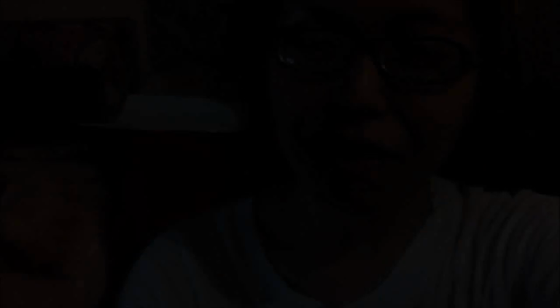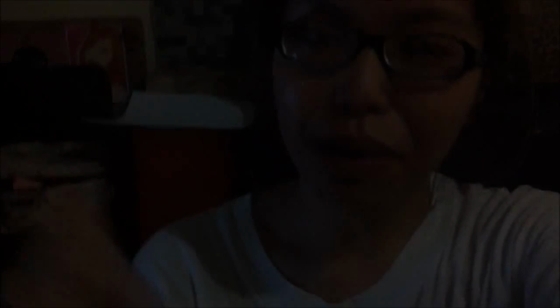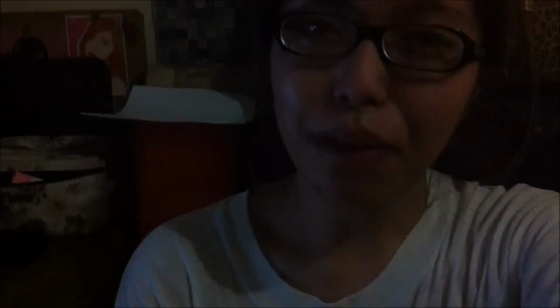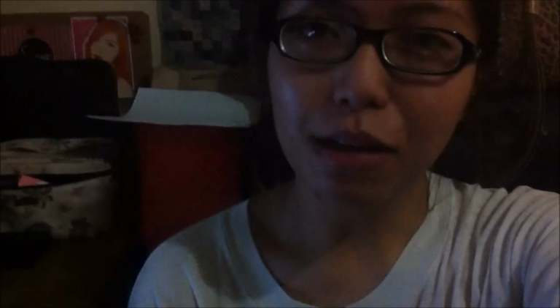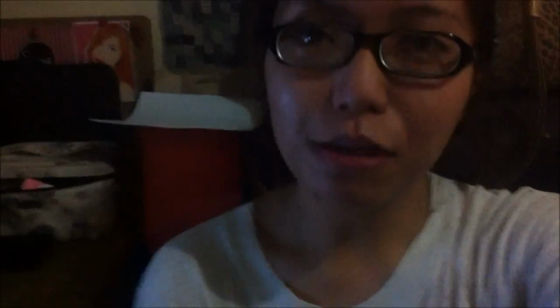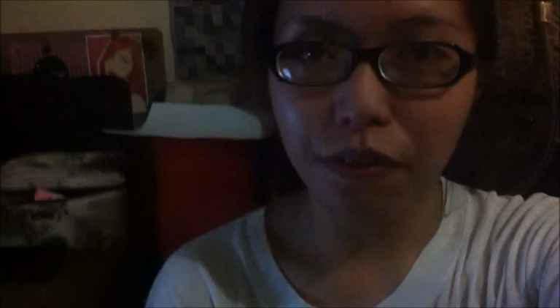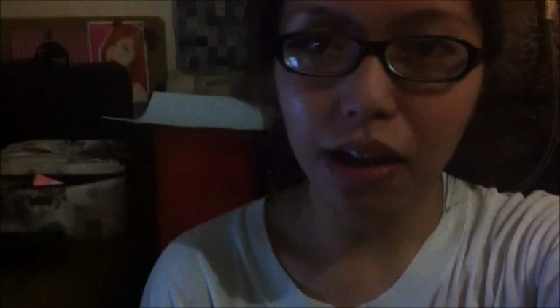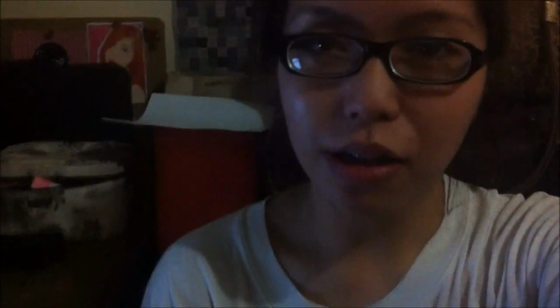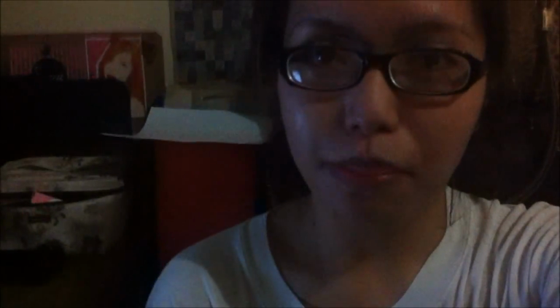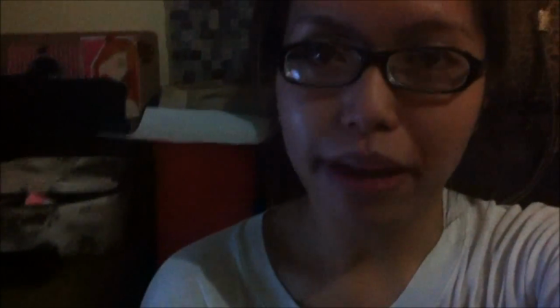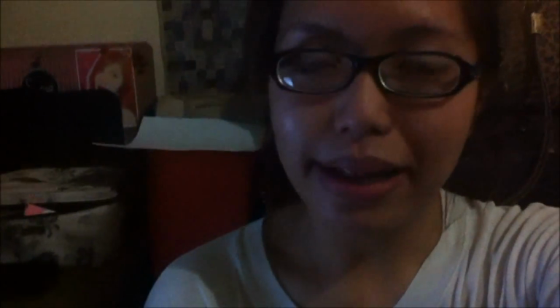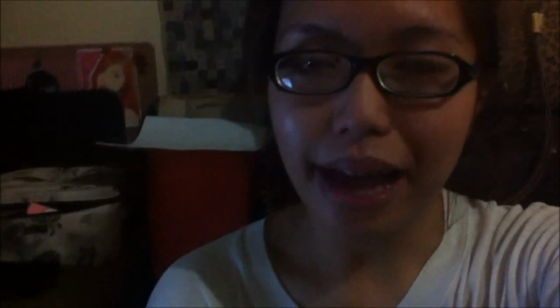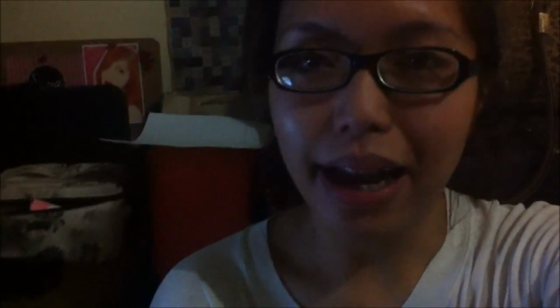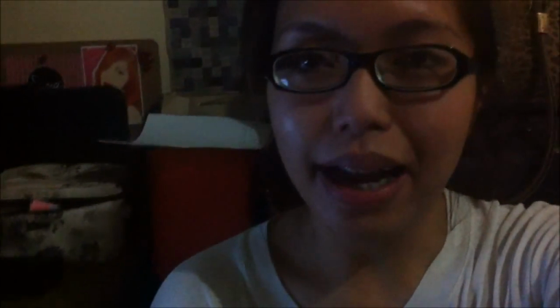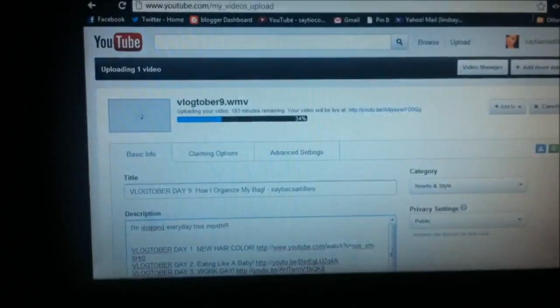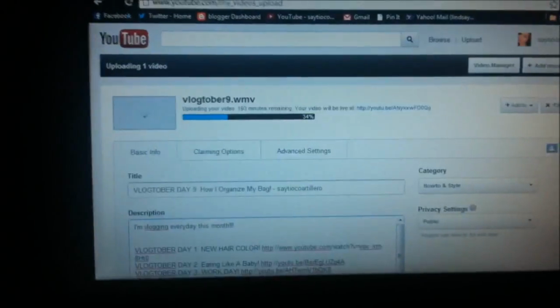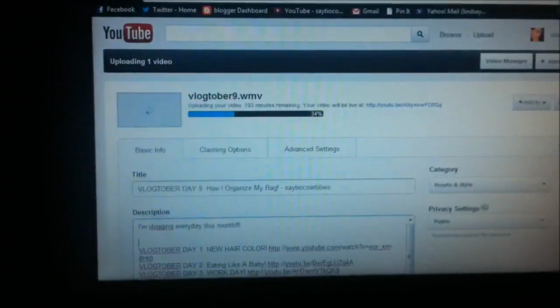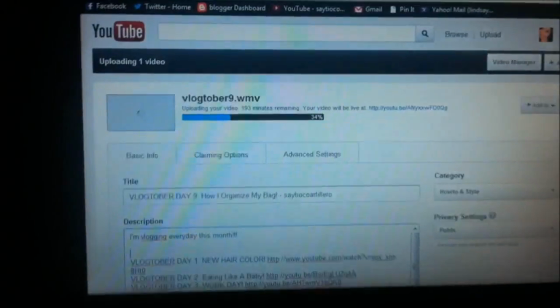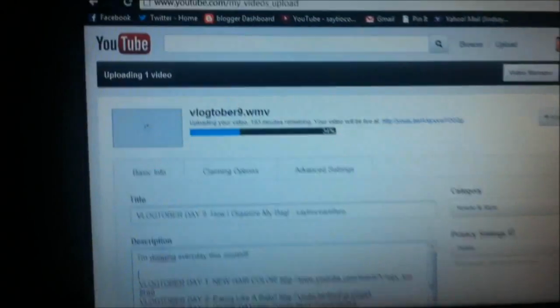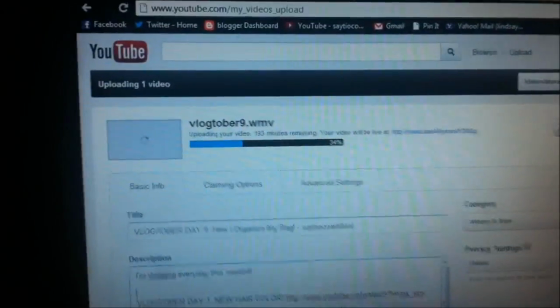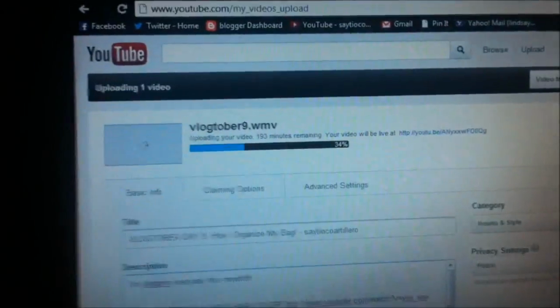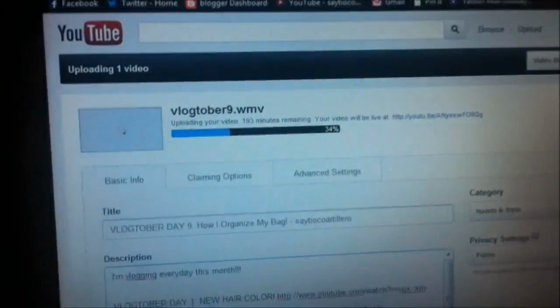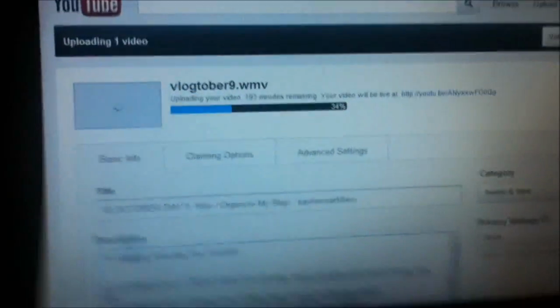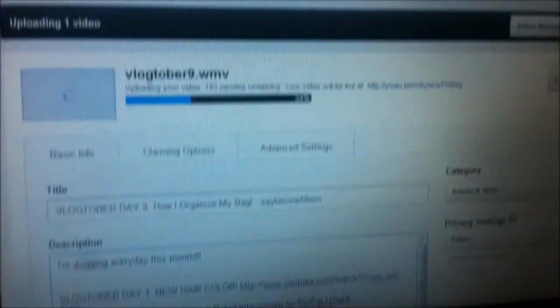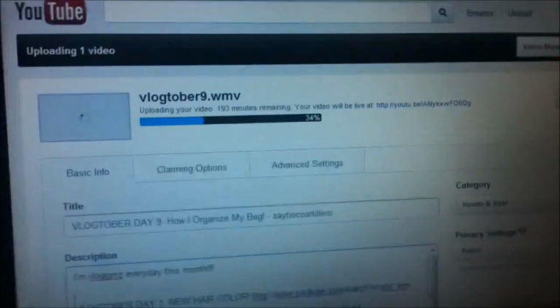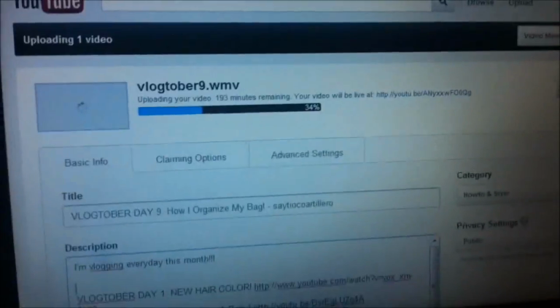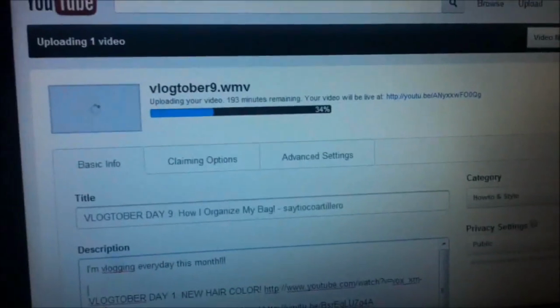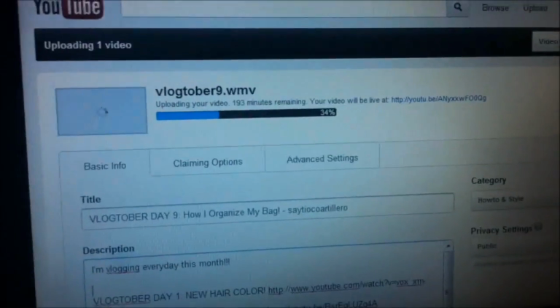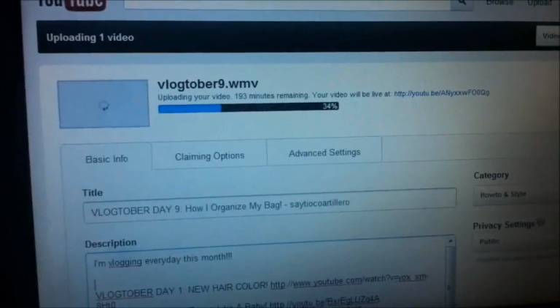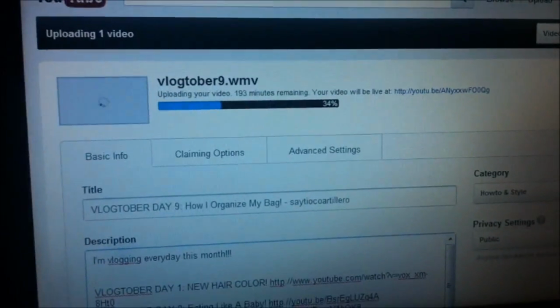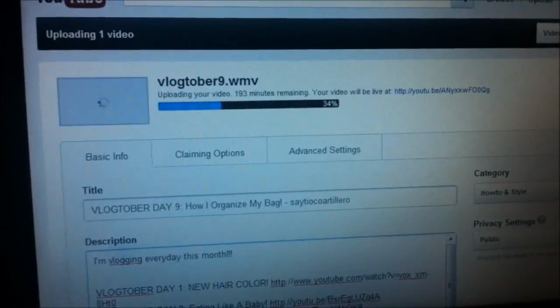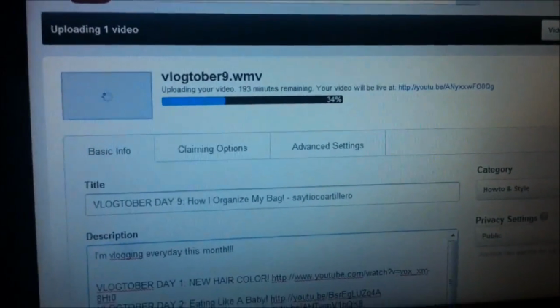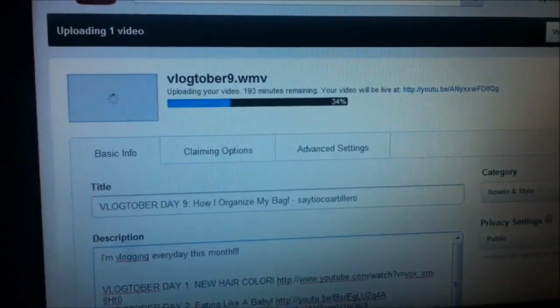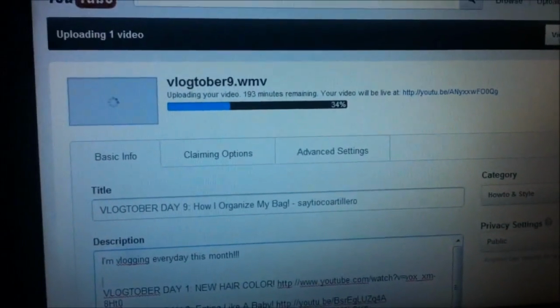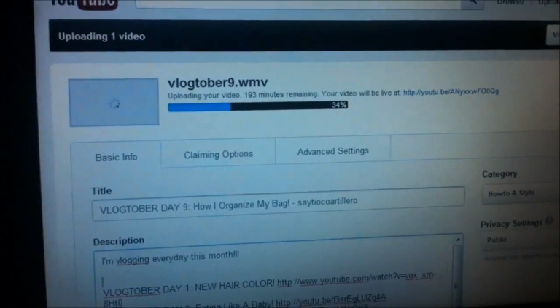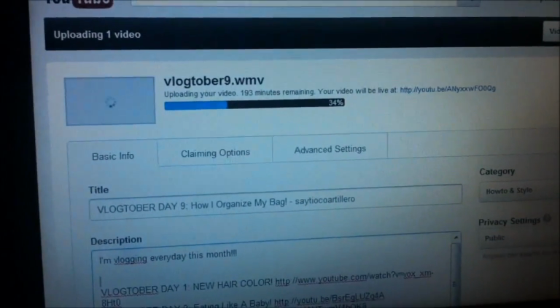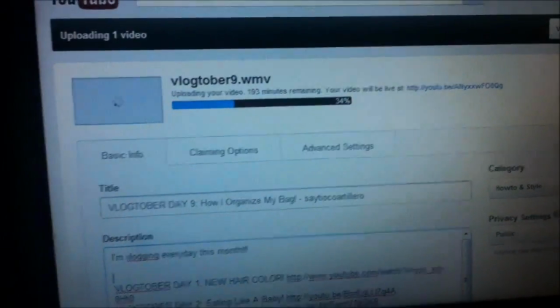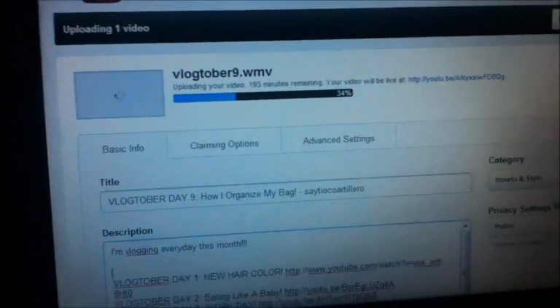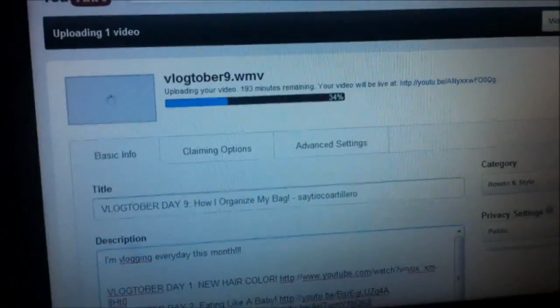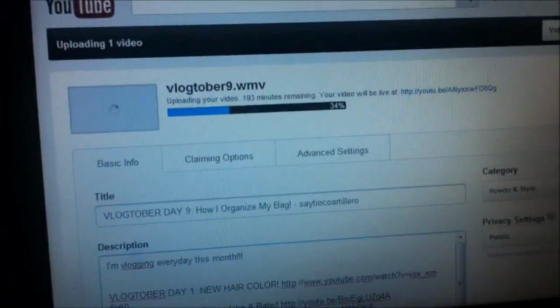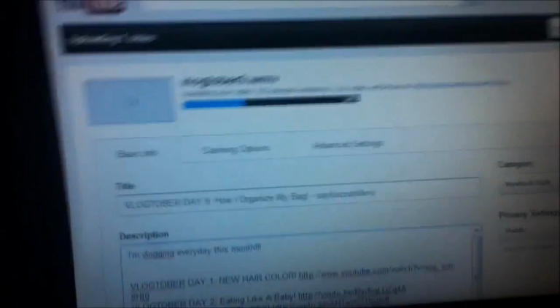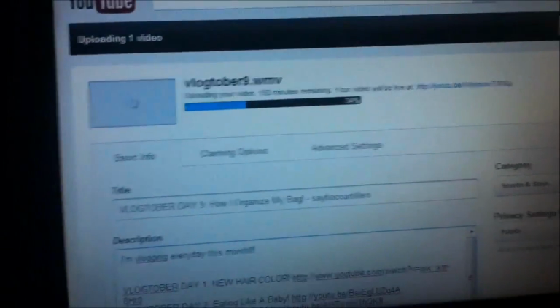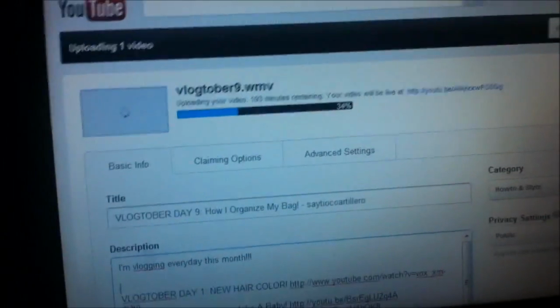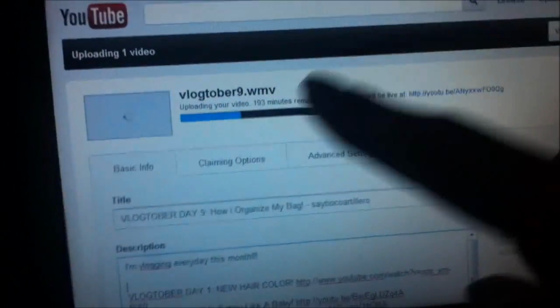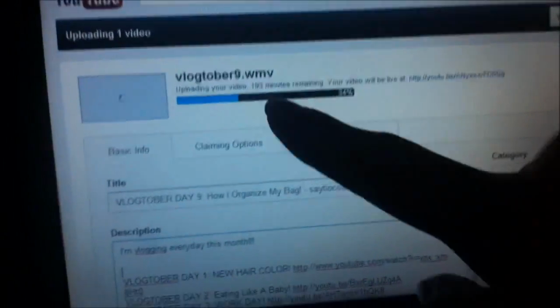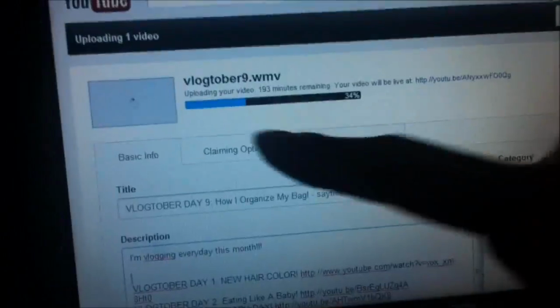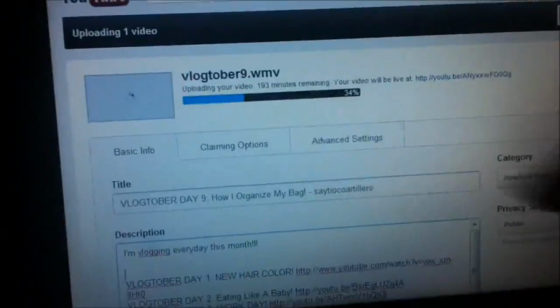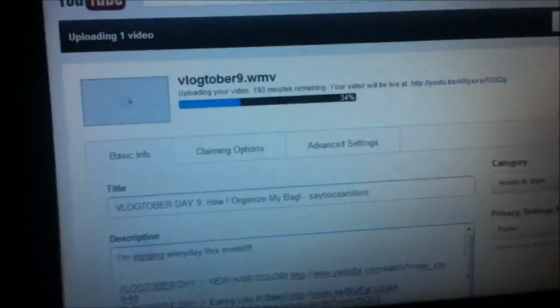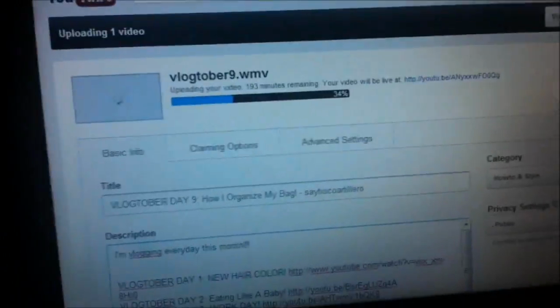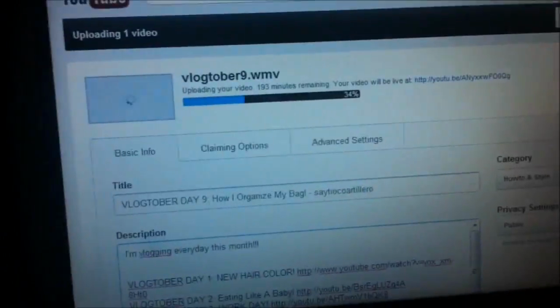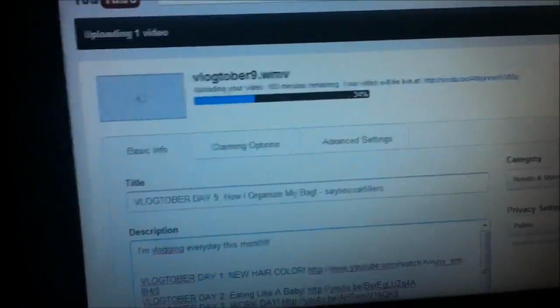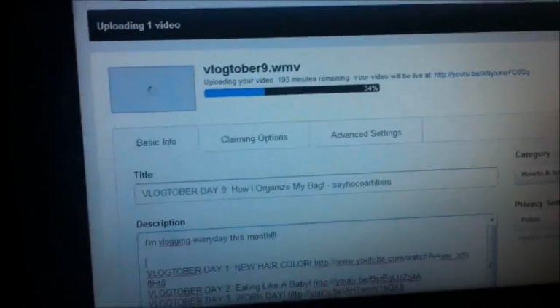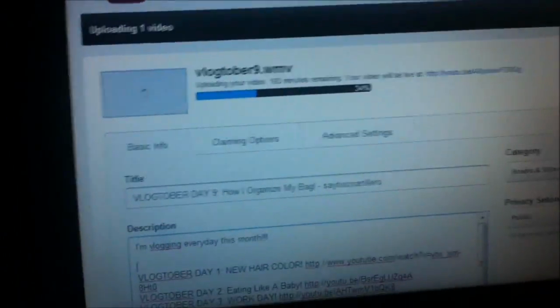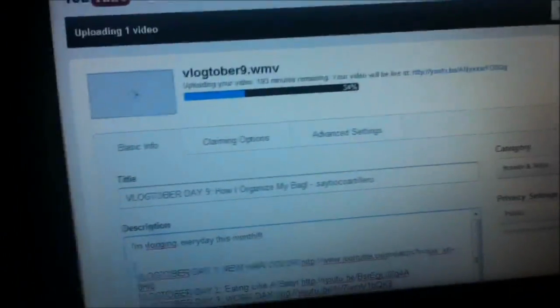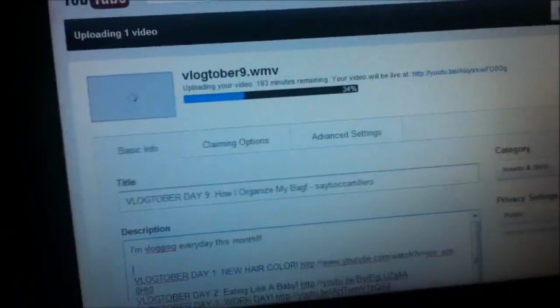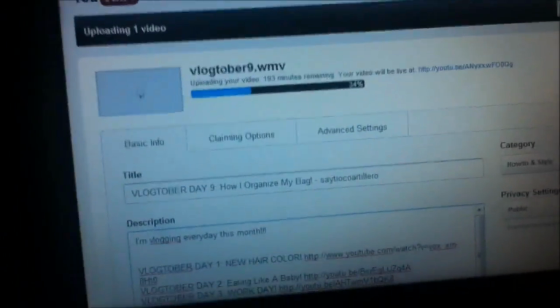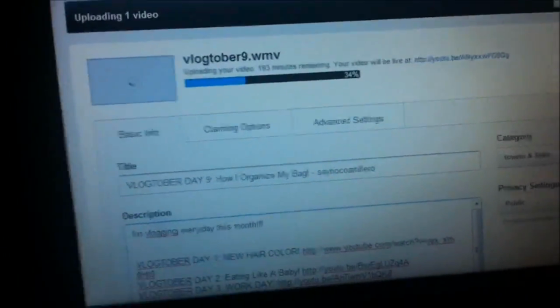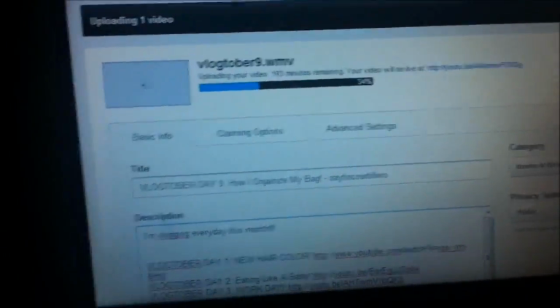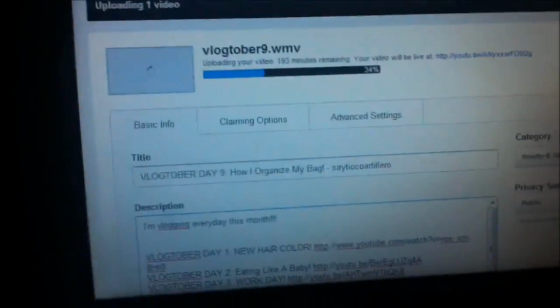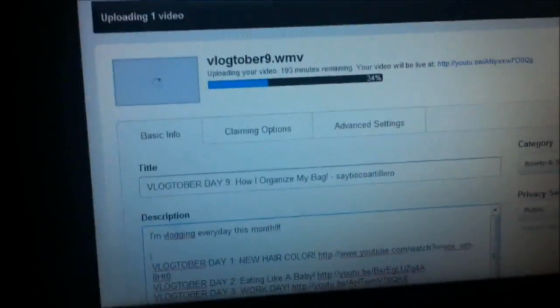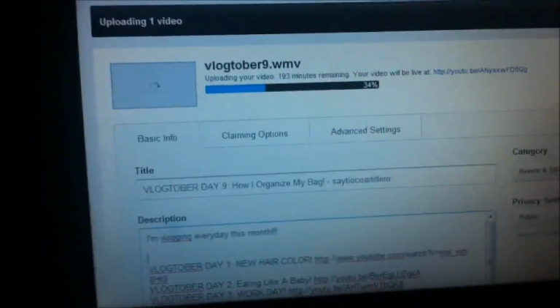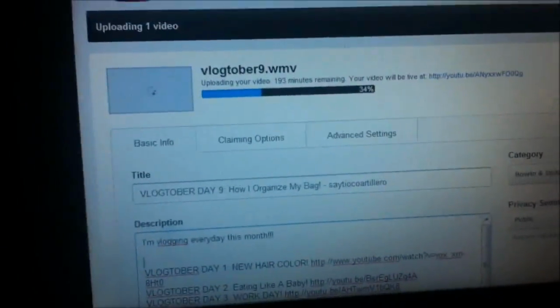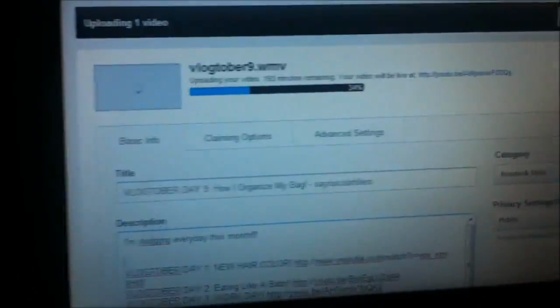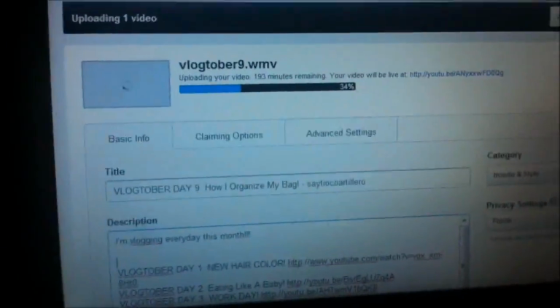Hi everyone and welcome to Vlogtober Day 10. I'm currently uploading Vlogtober Day 9 and it's going to take about 193 minutes before this goes live.